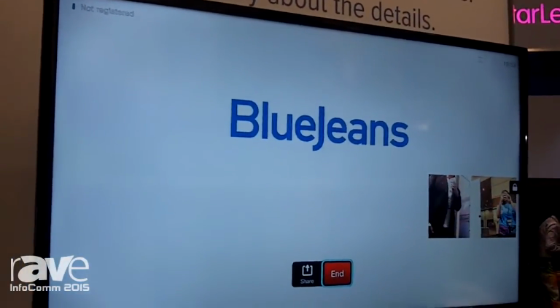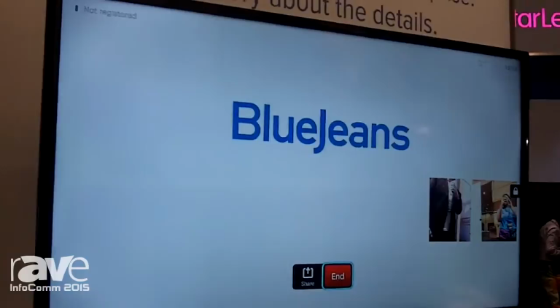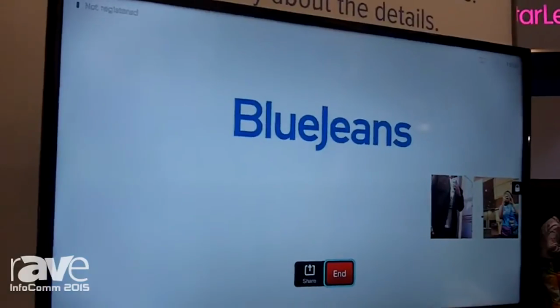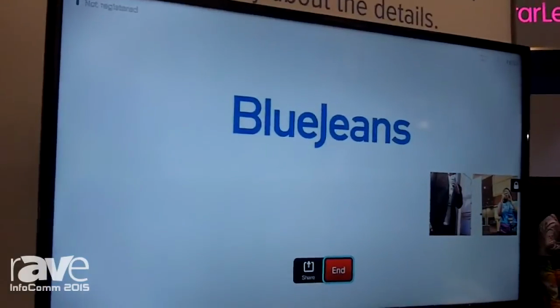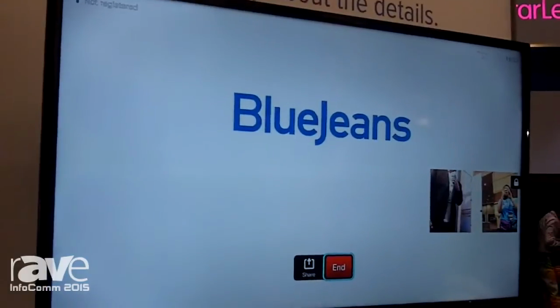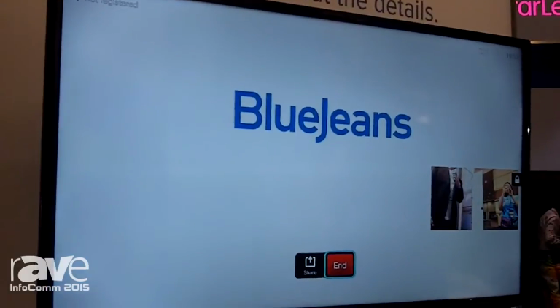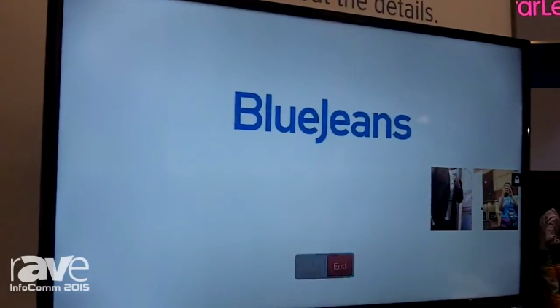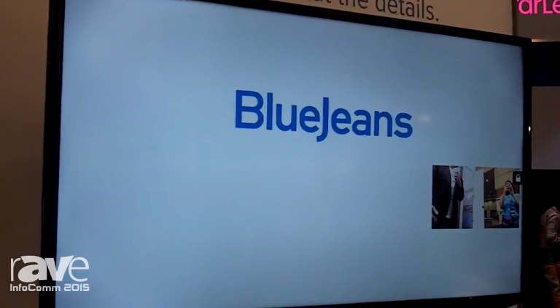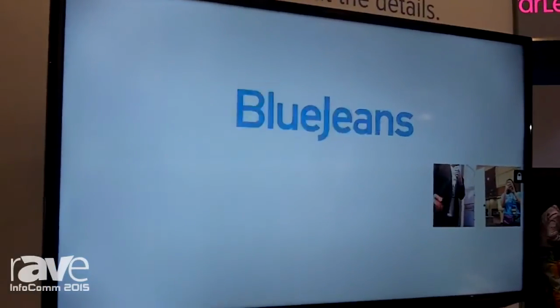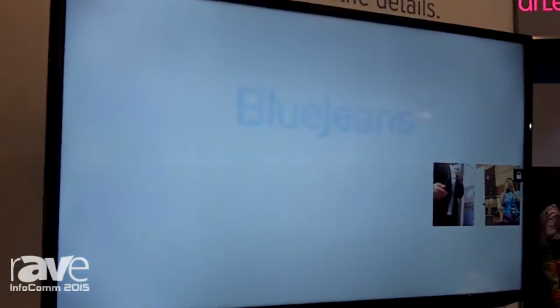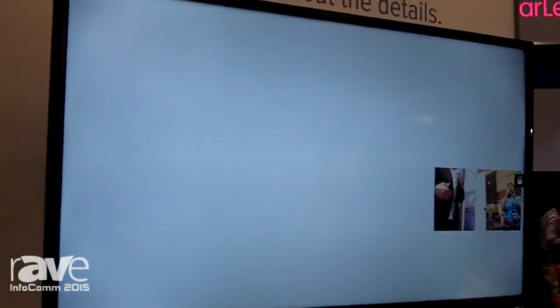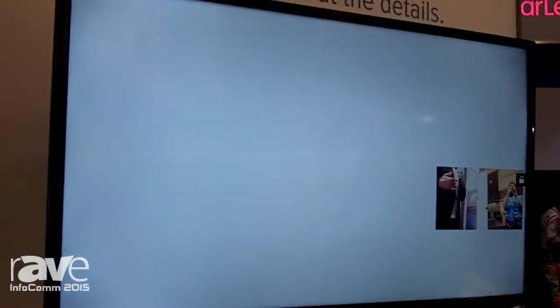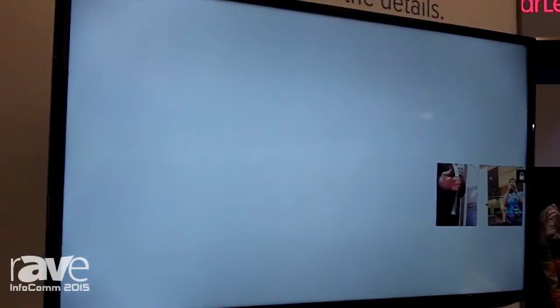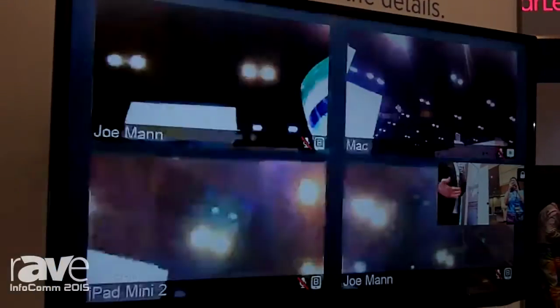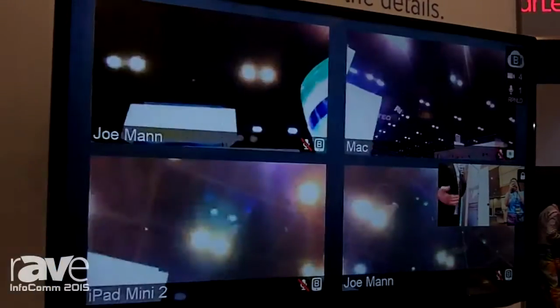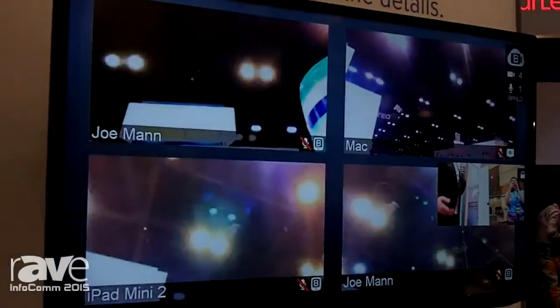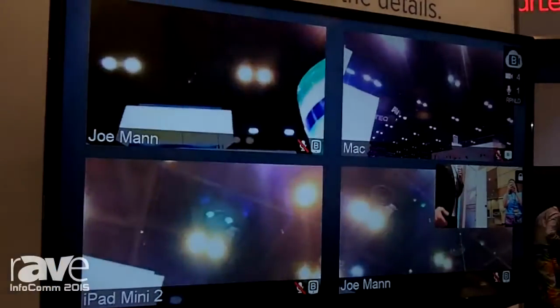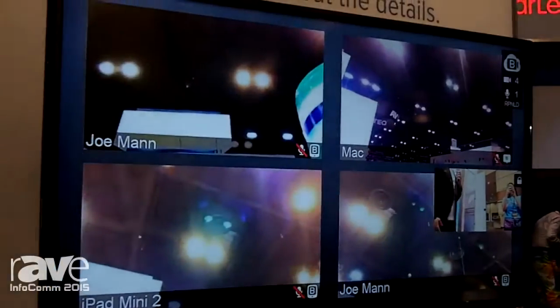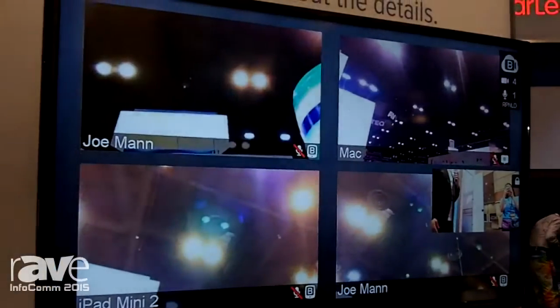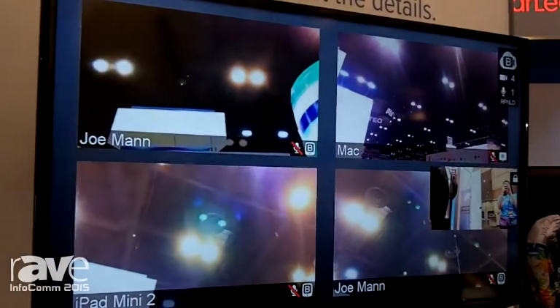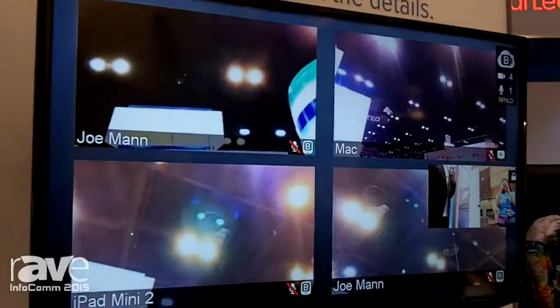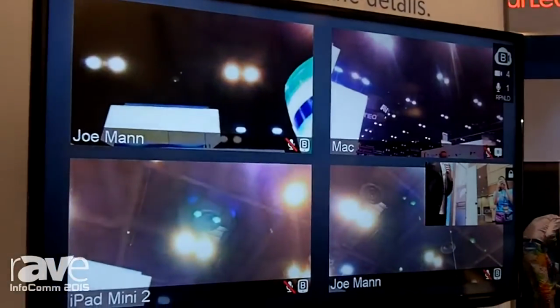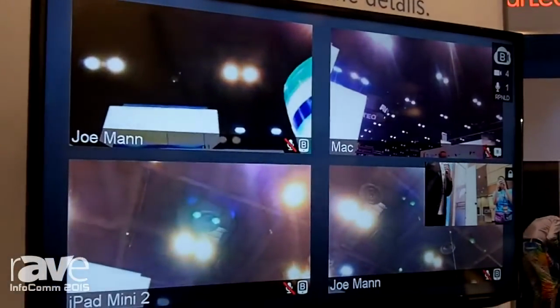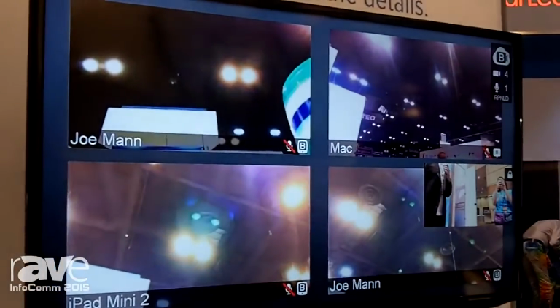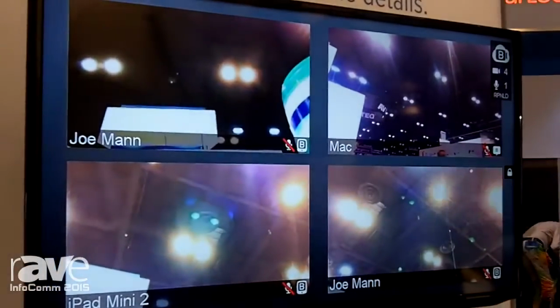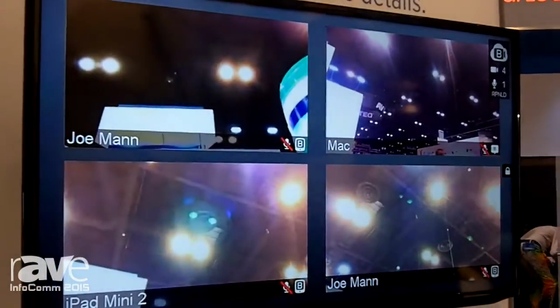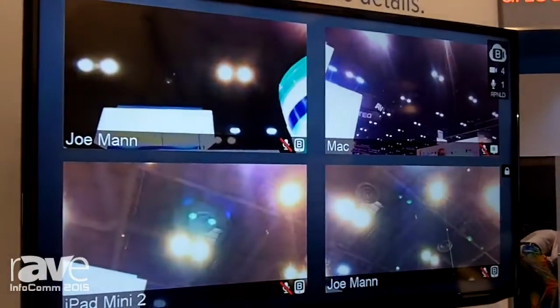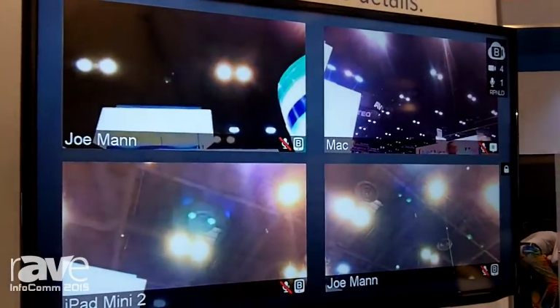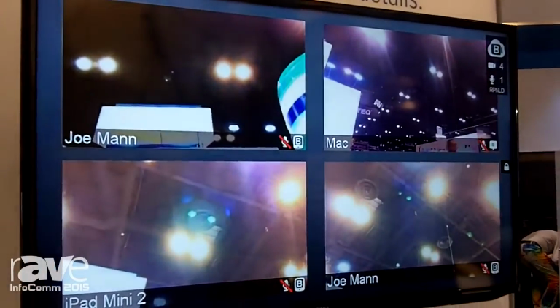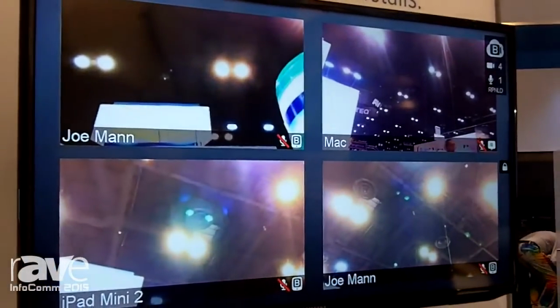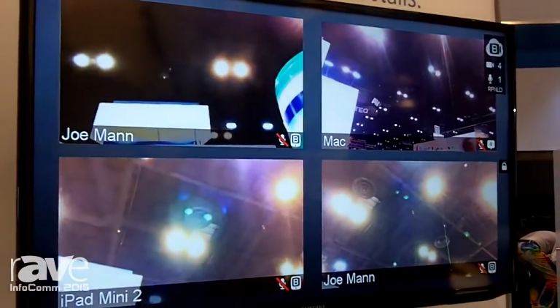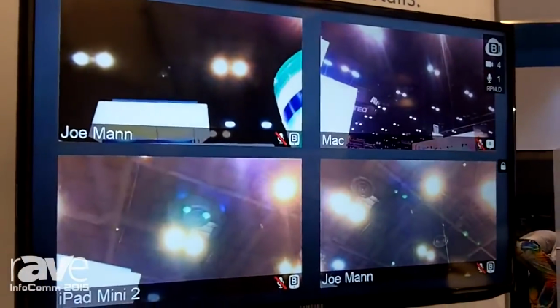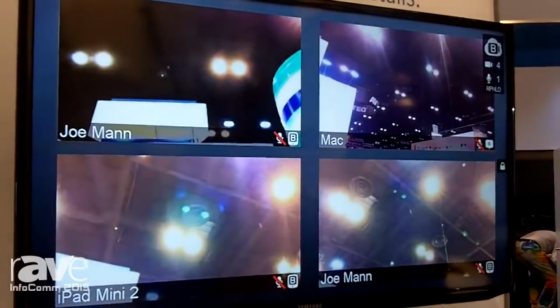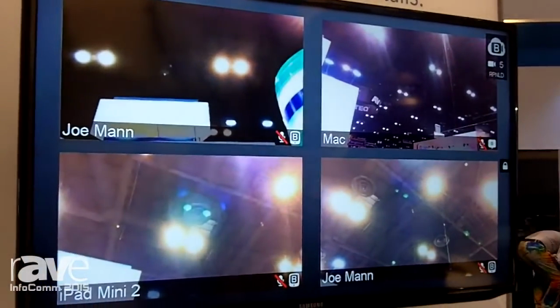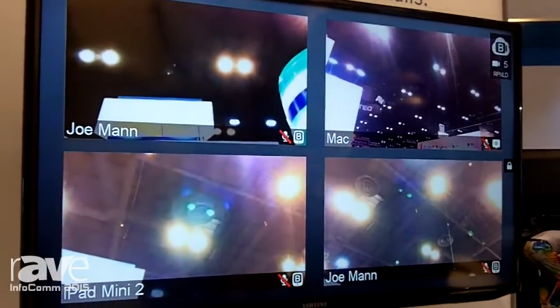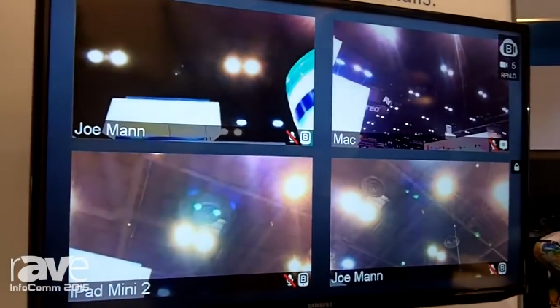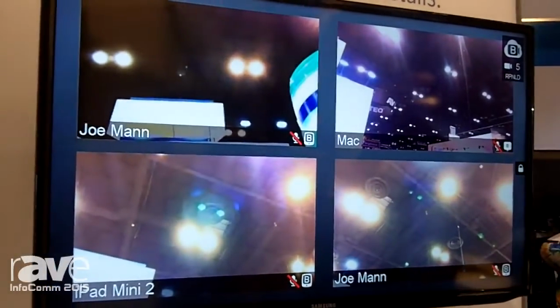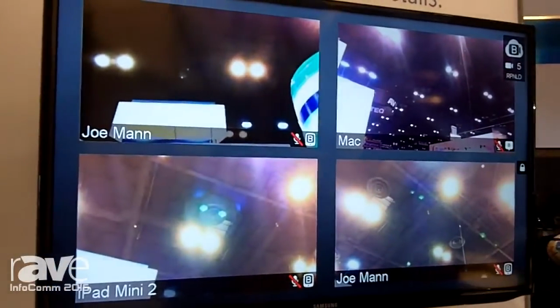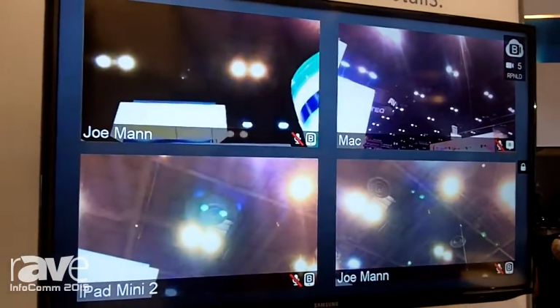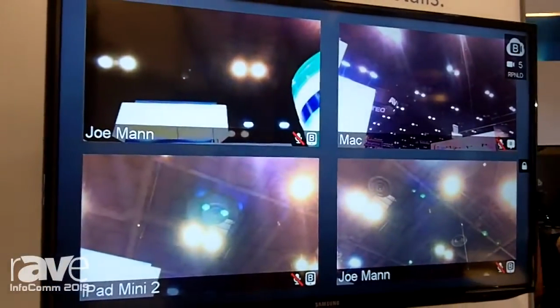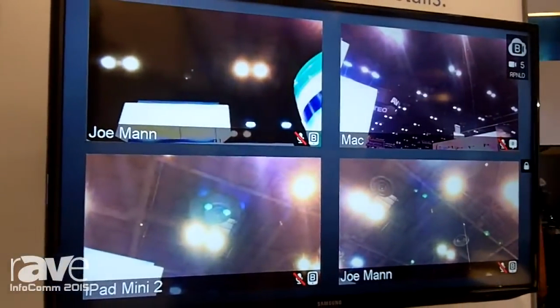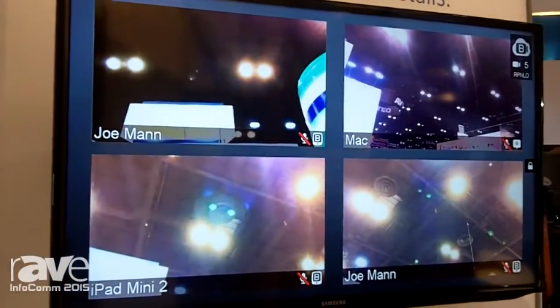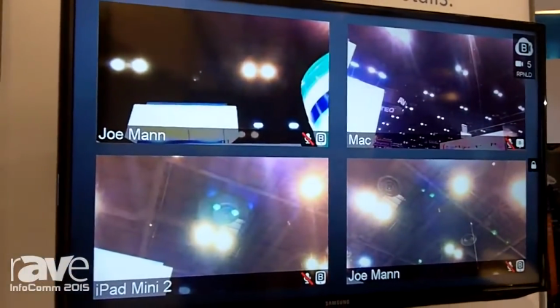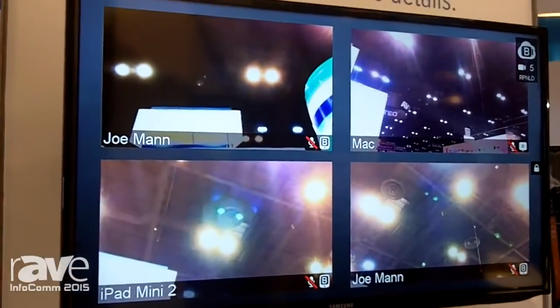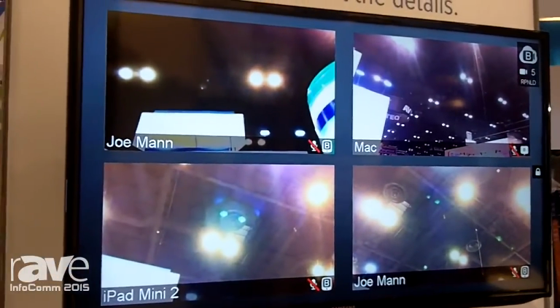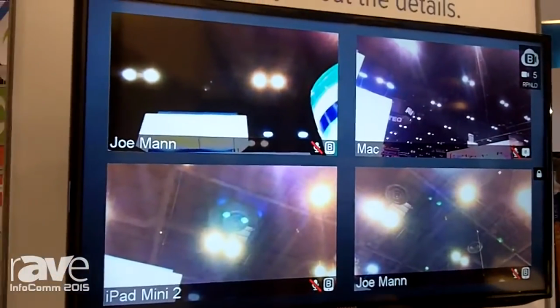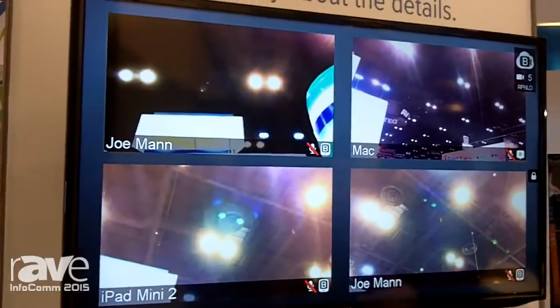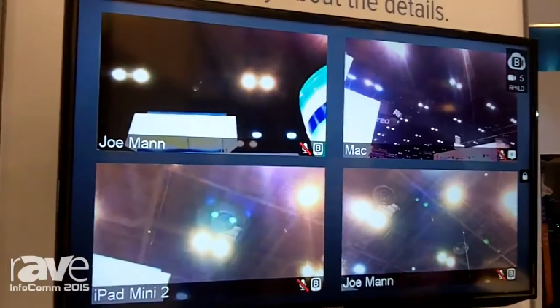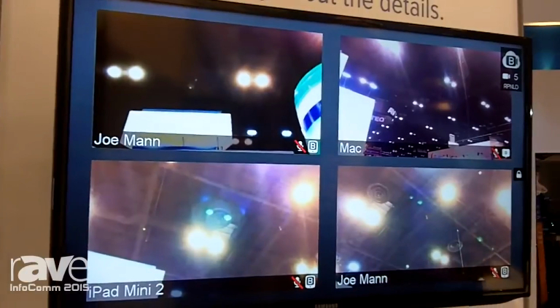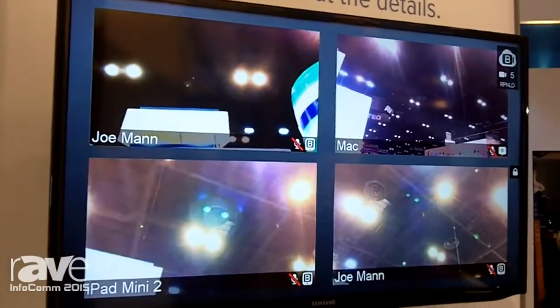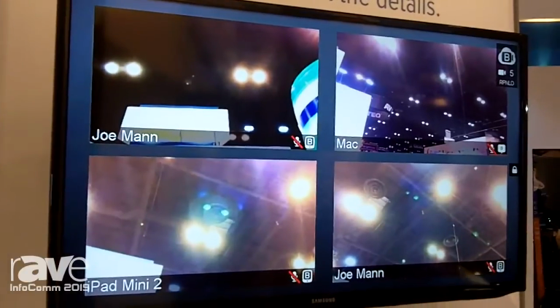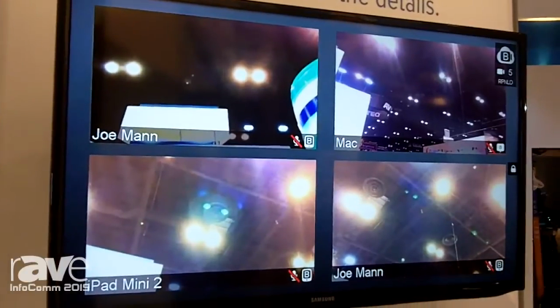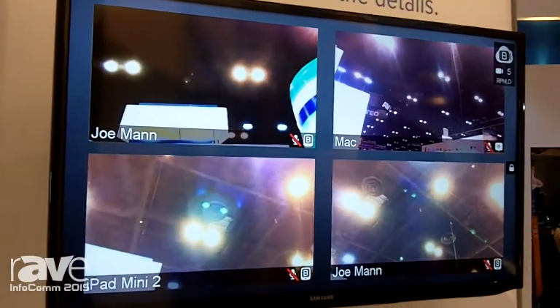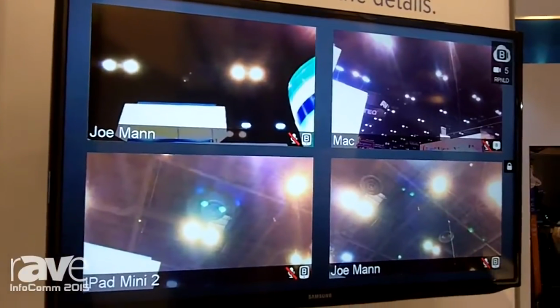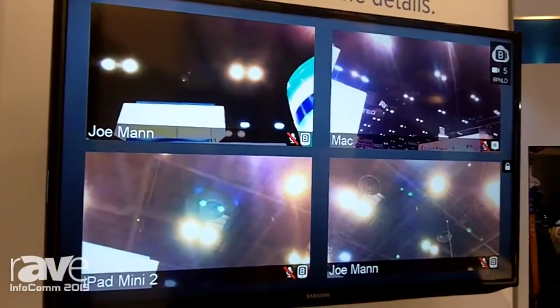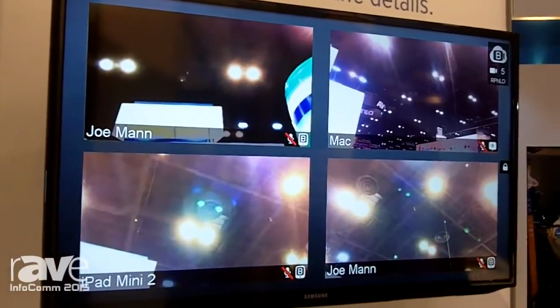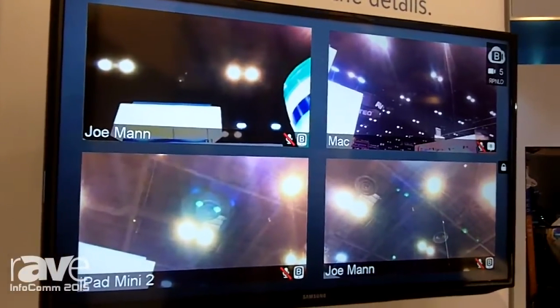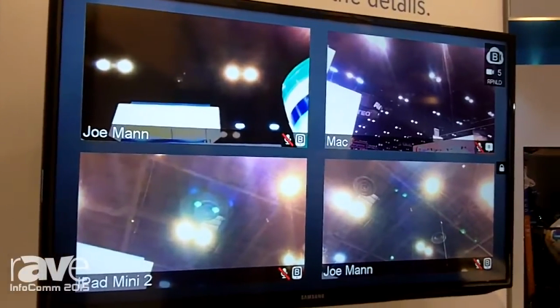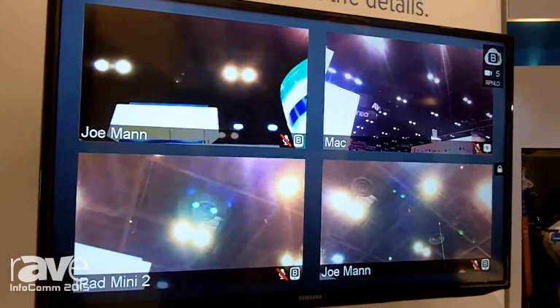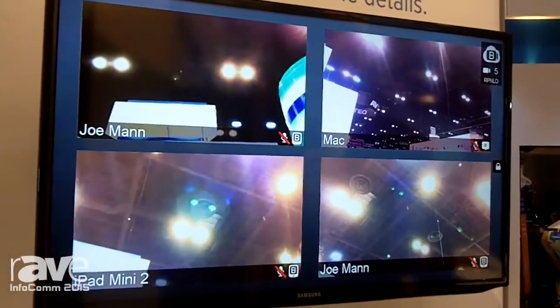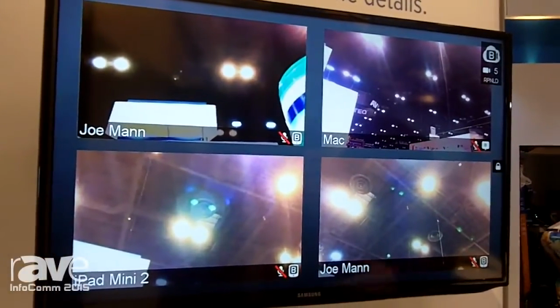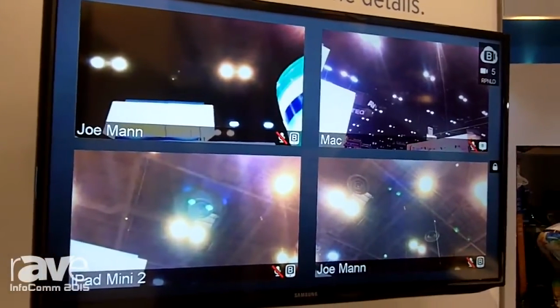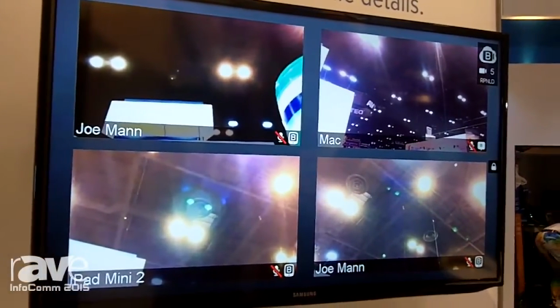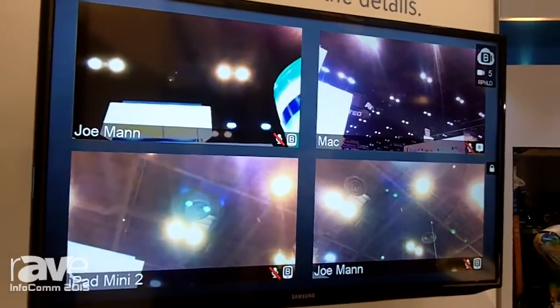Currently with the browser and with the mobile applications, we have a one-touch join option, and we are extending that option here to the room system.